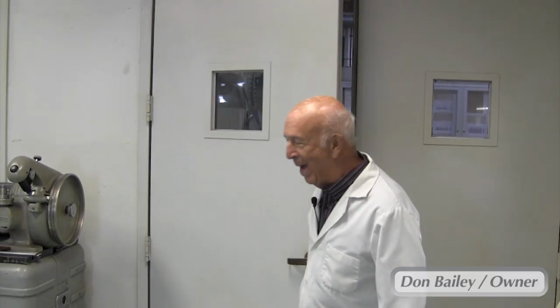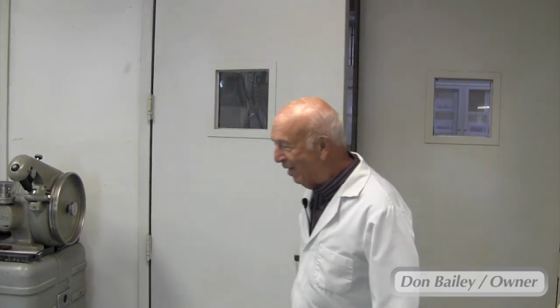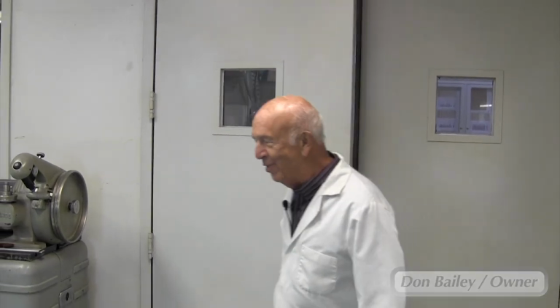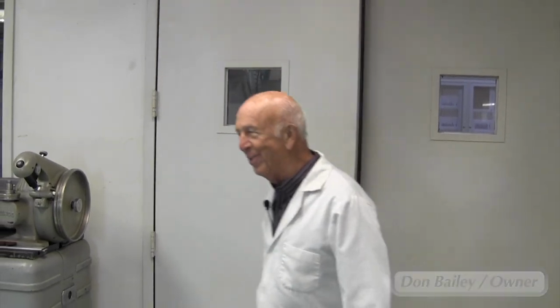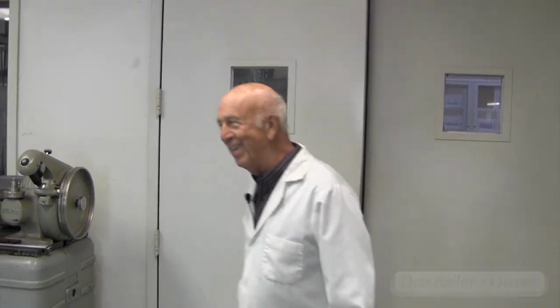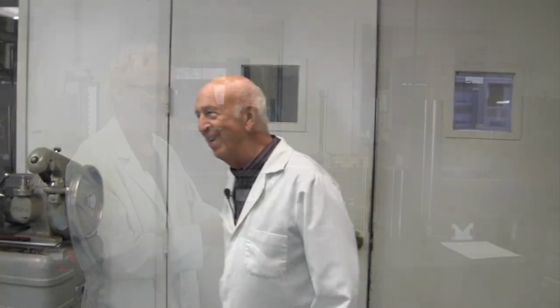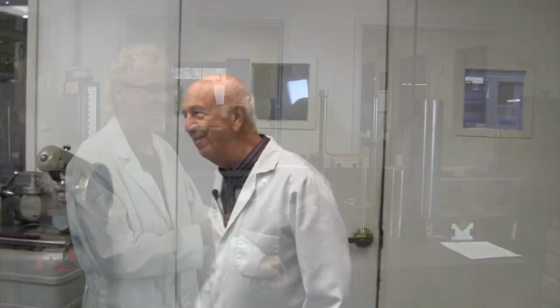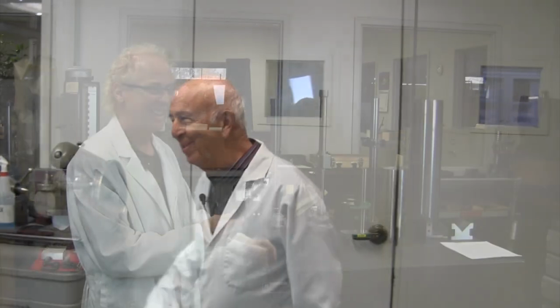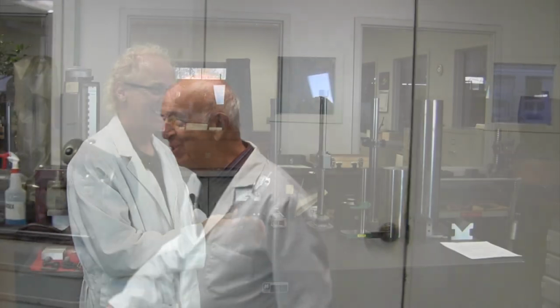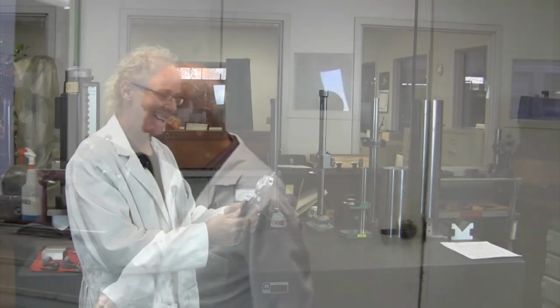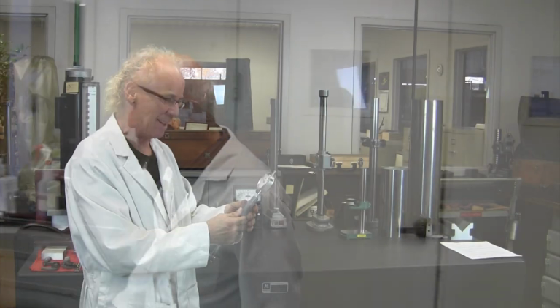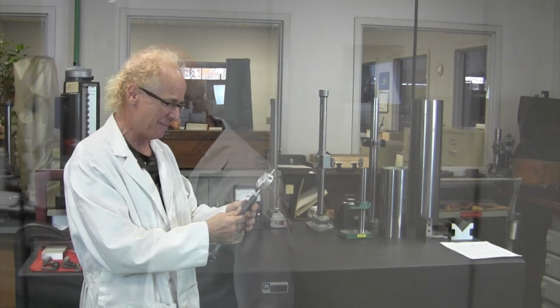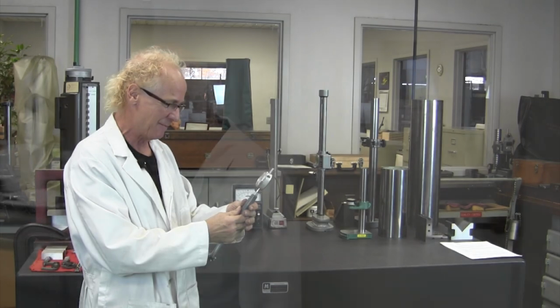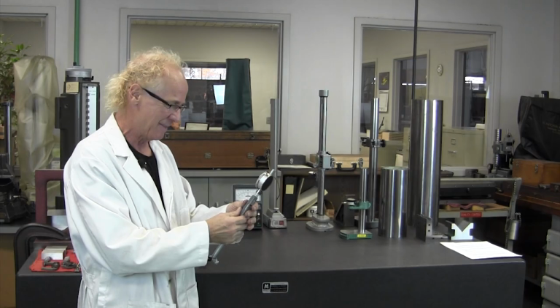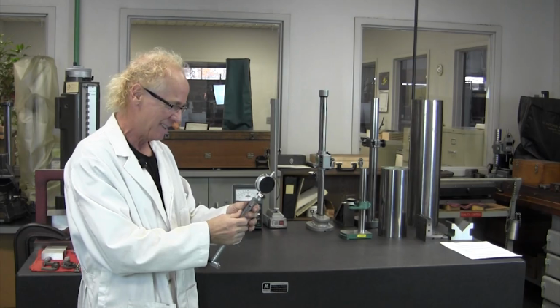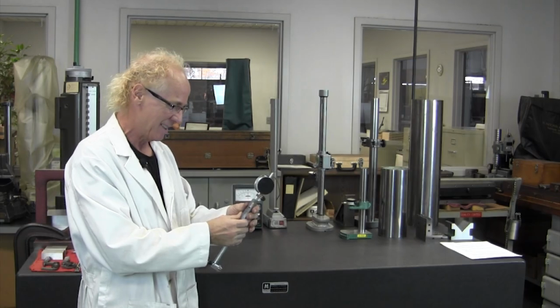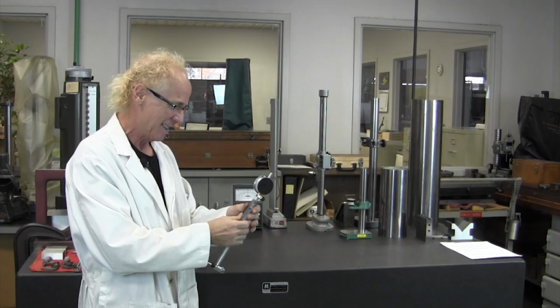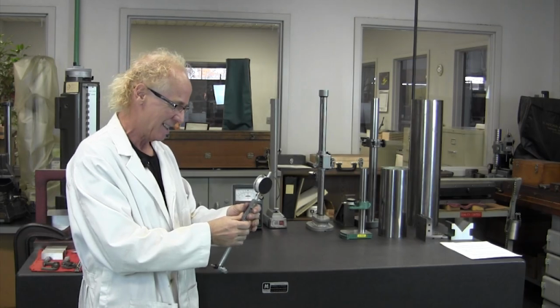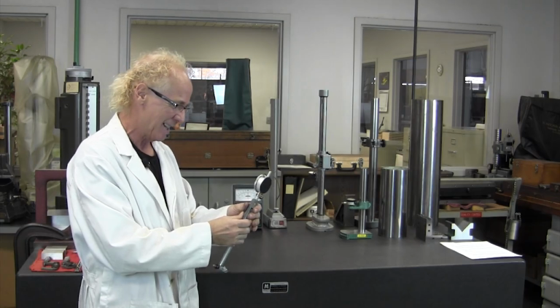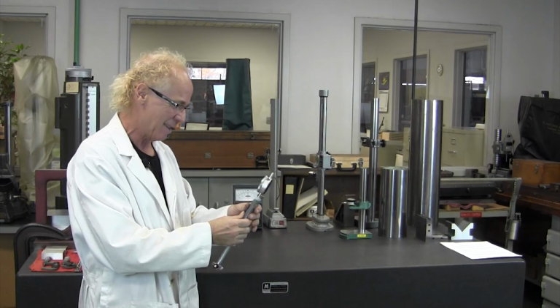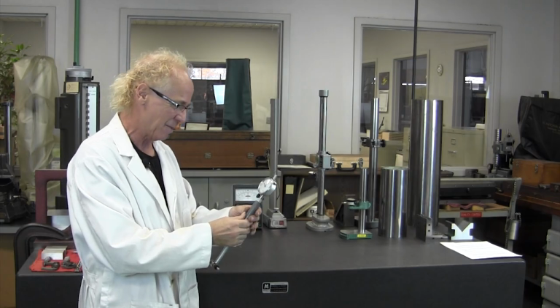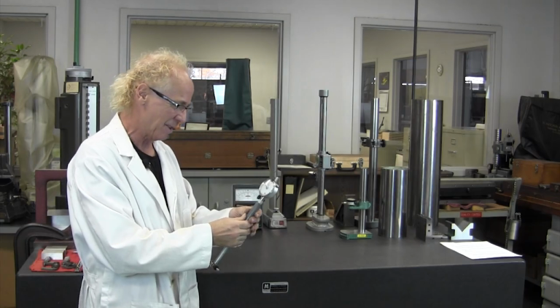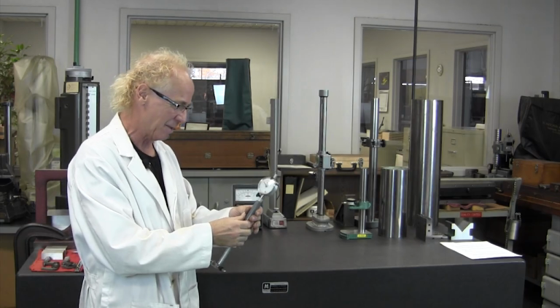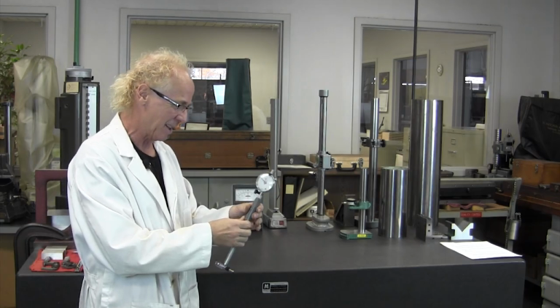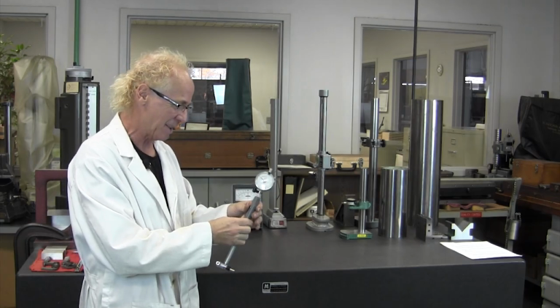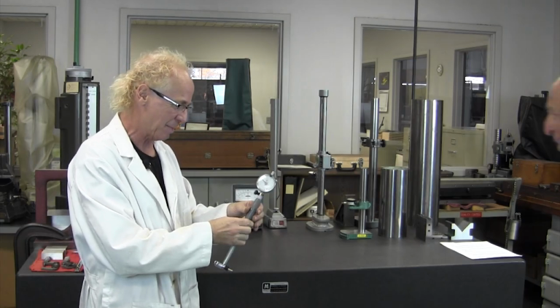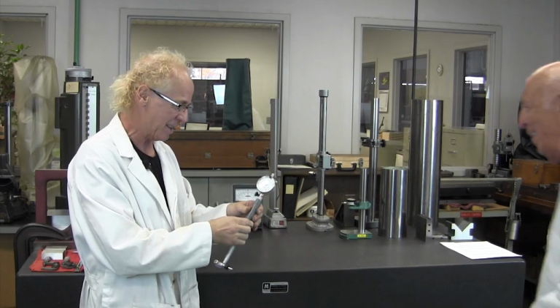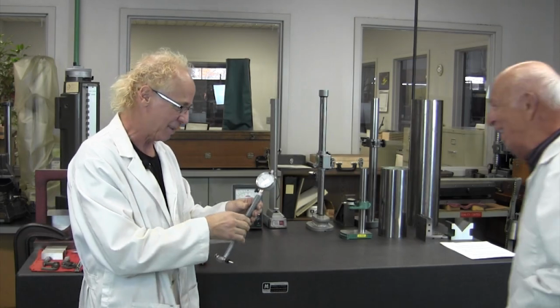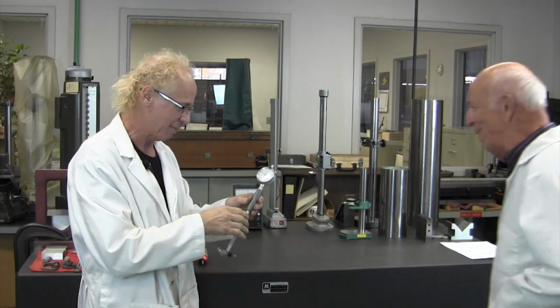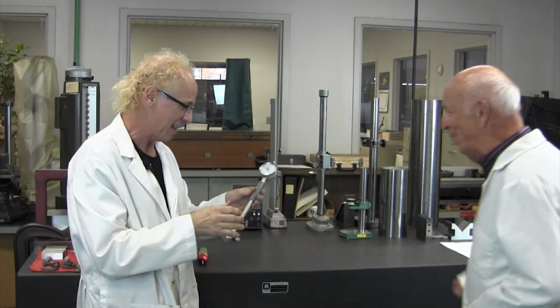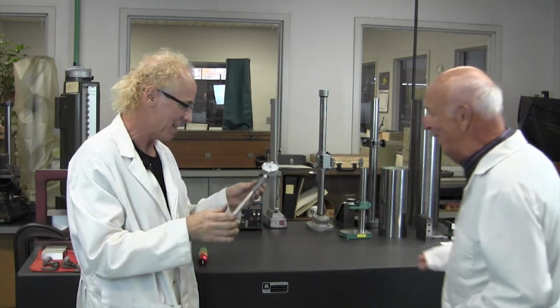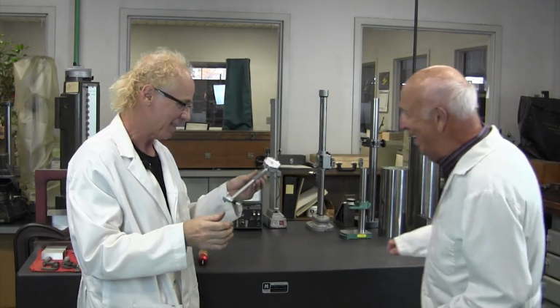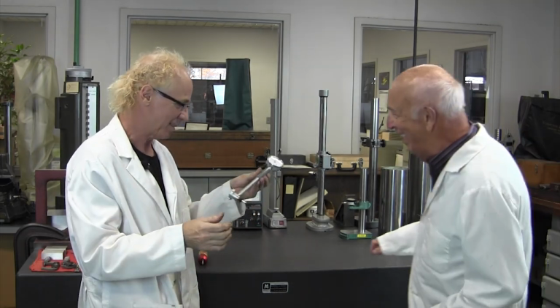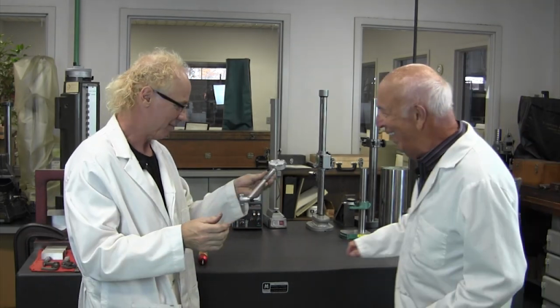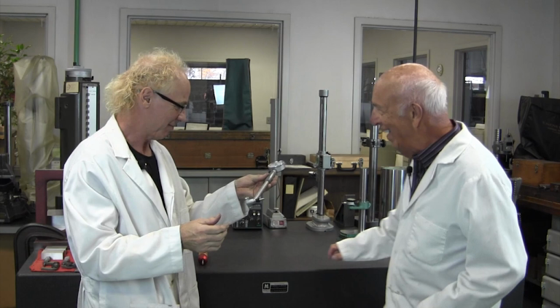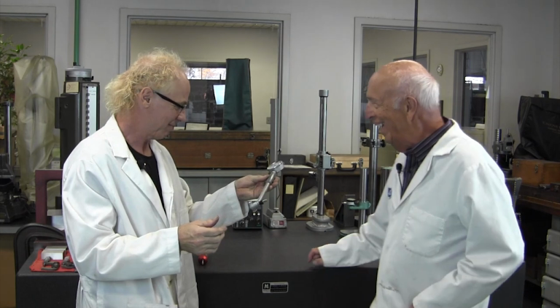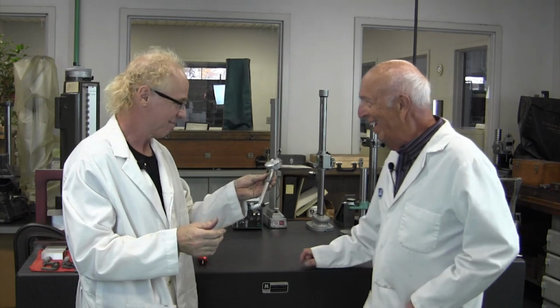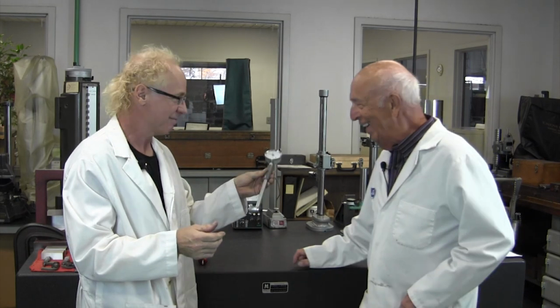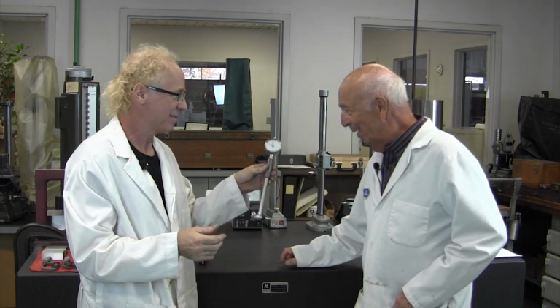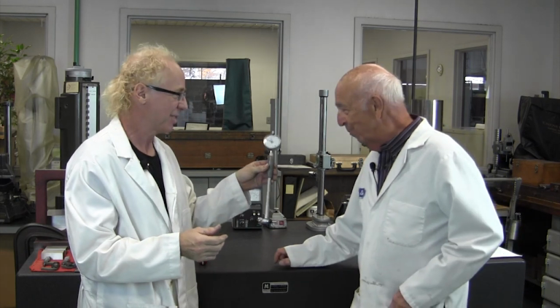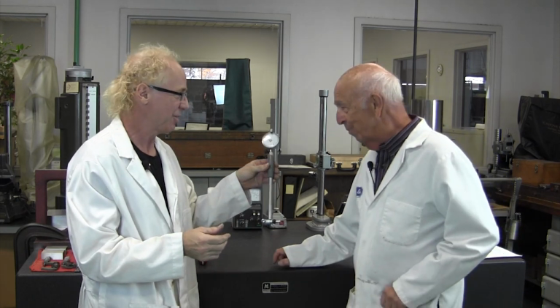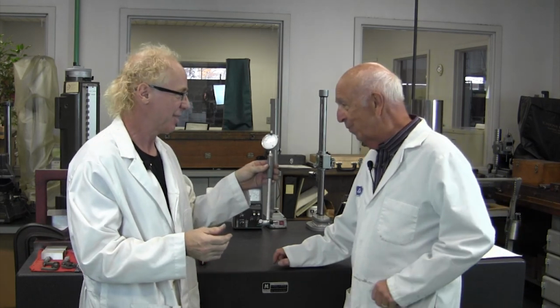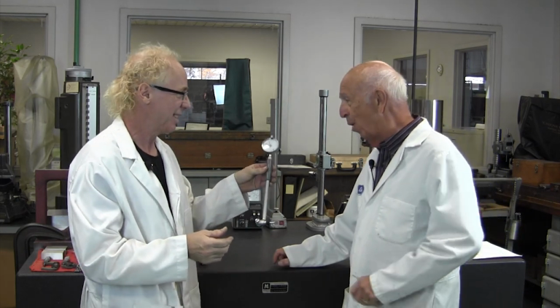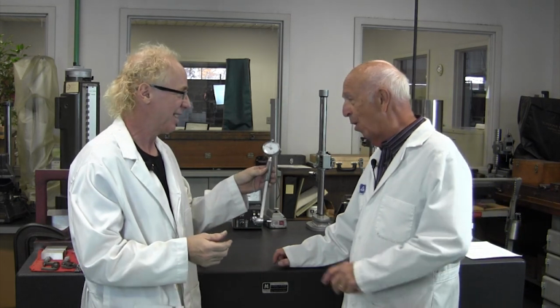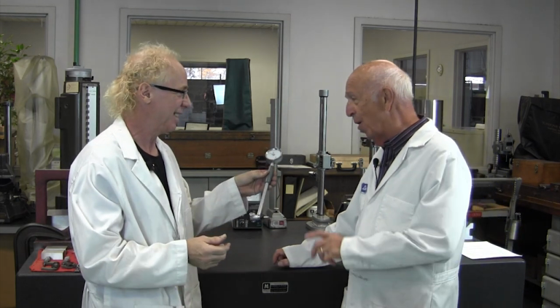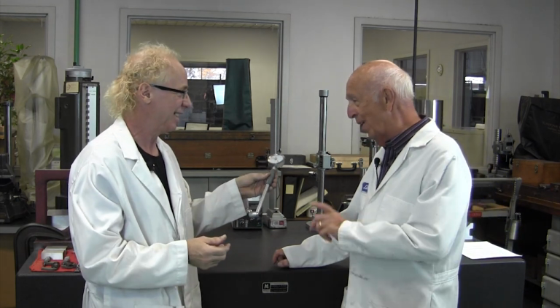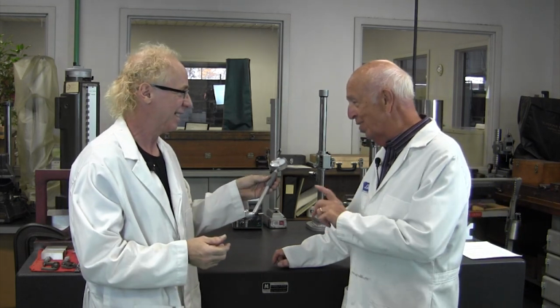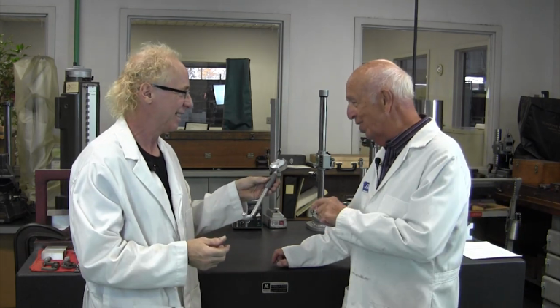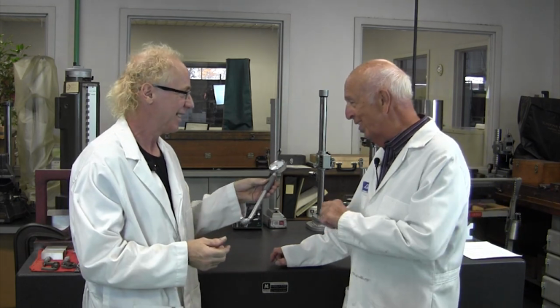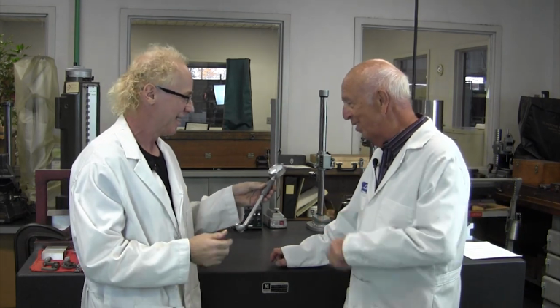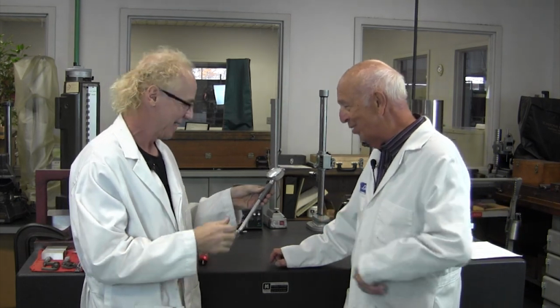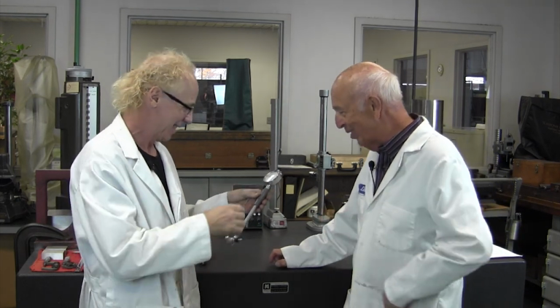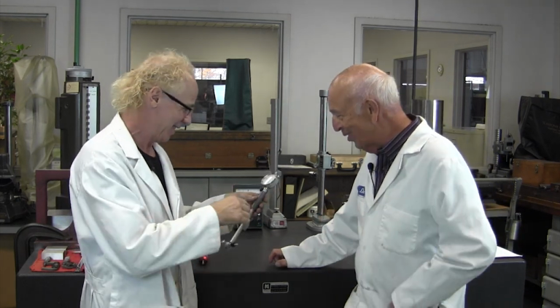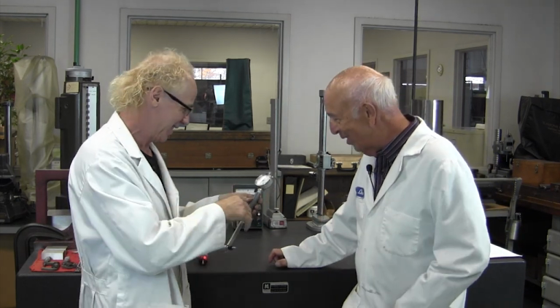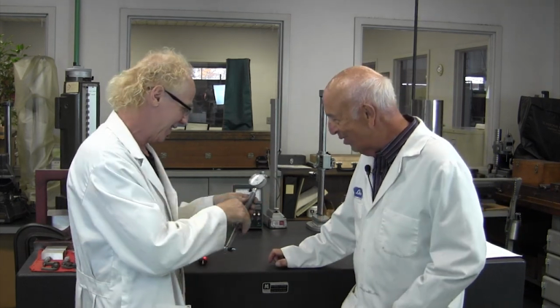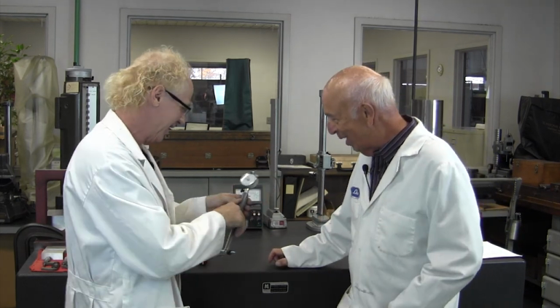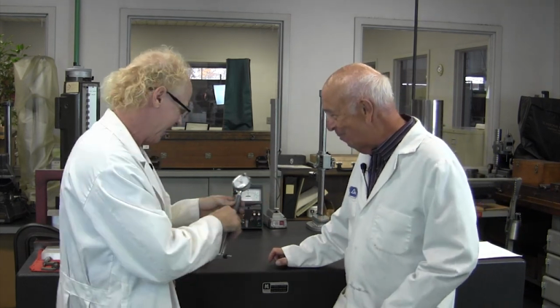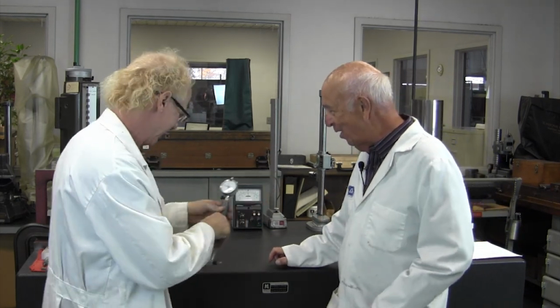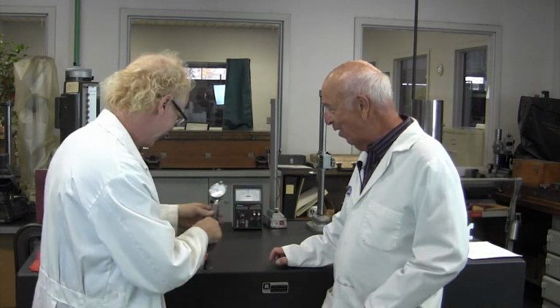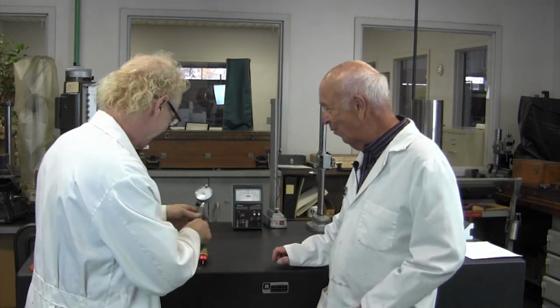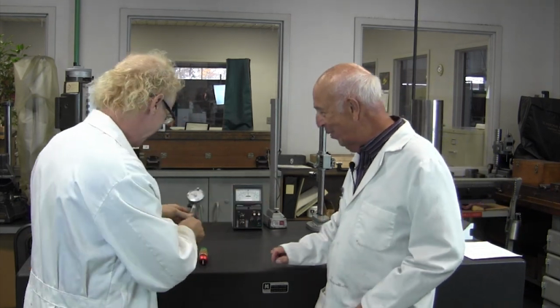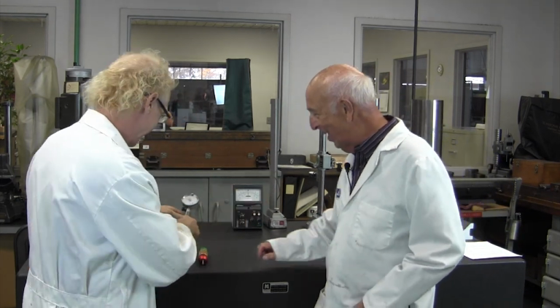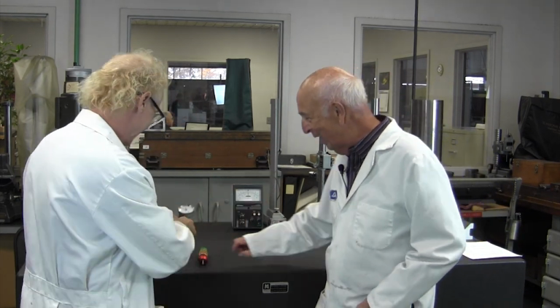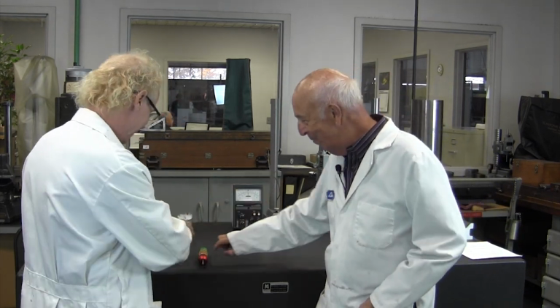Glenn, you're back here again. Does it break again? I'm with an expensive piece of tool here. Yes it is. You've got to be careful with that.